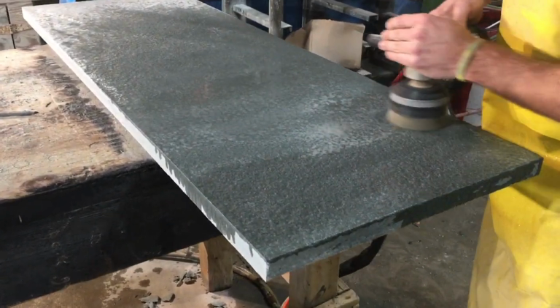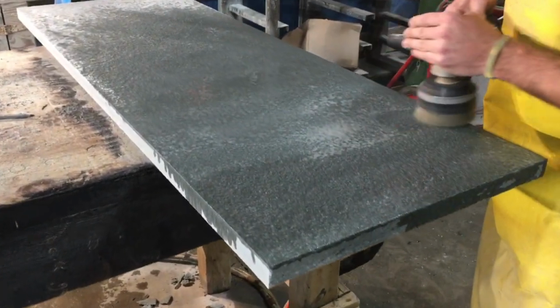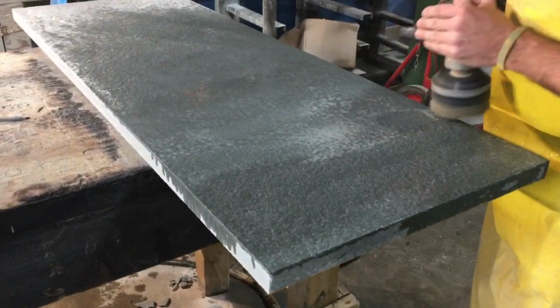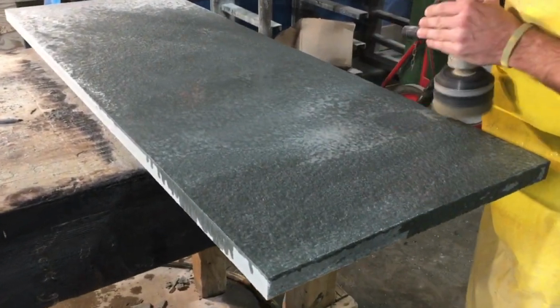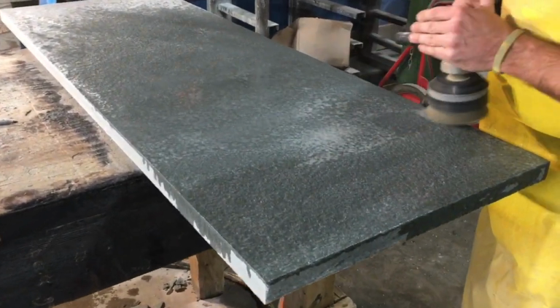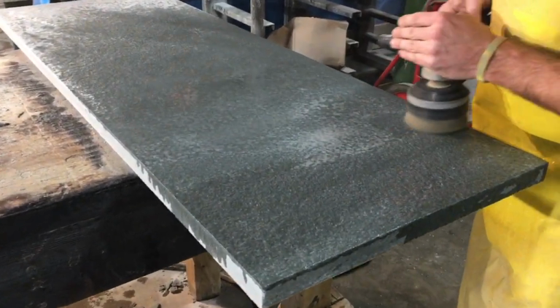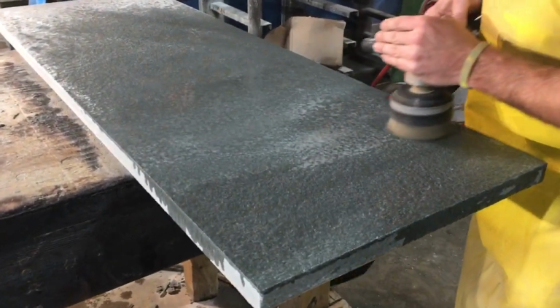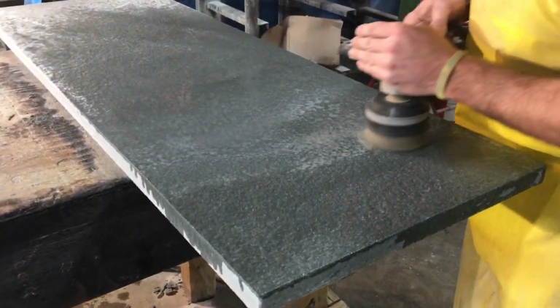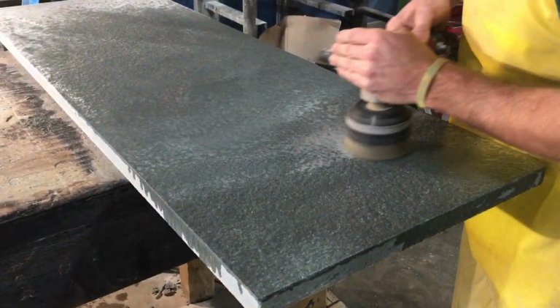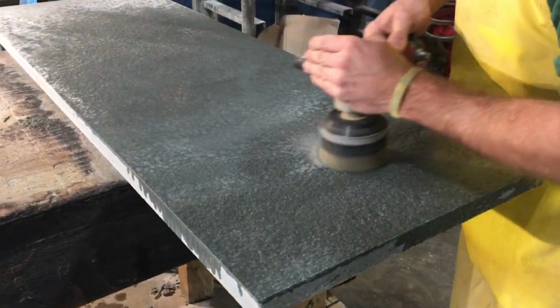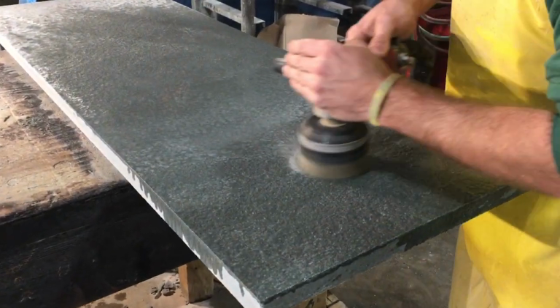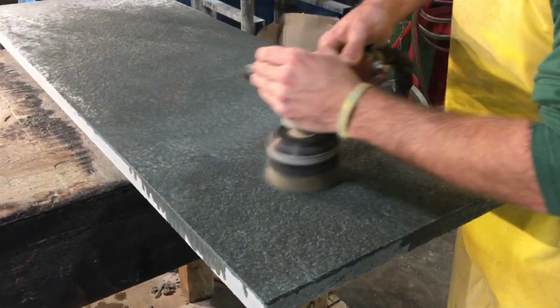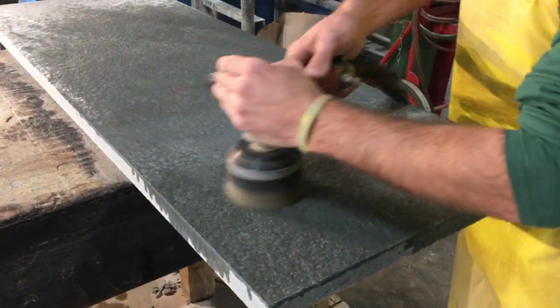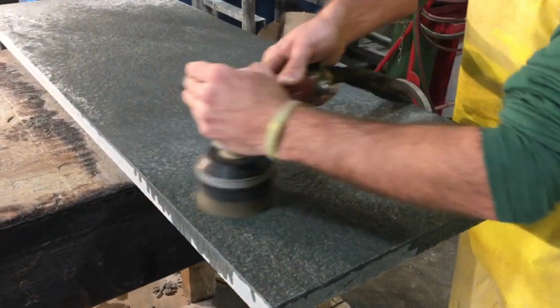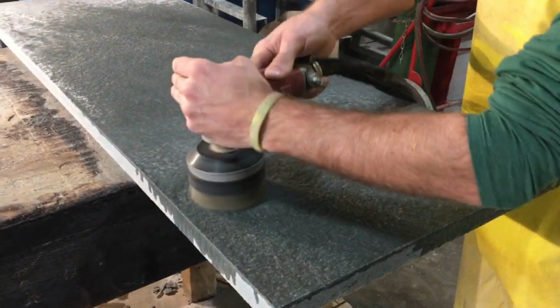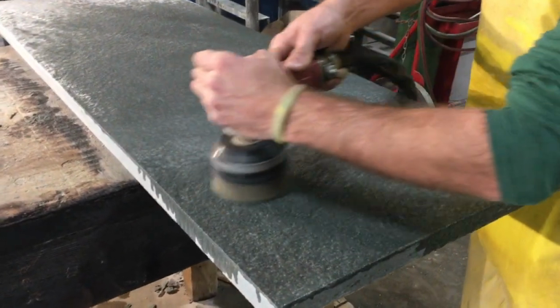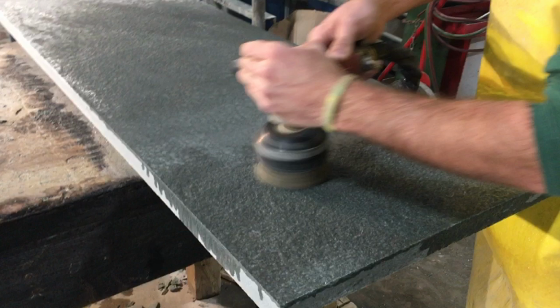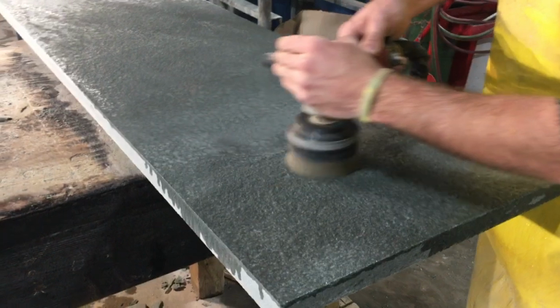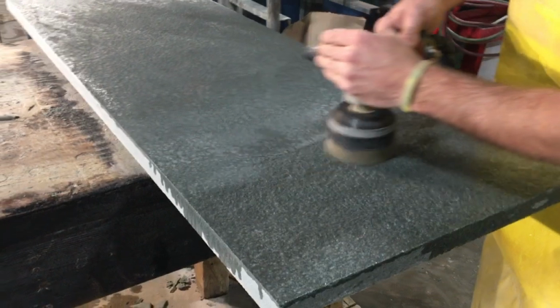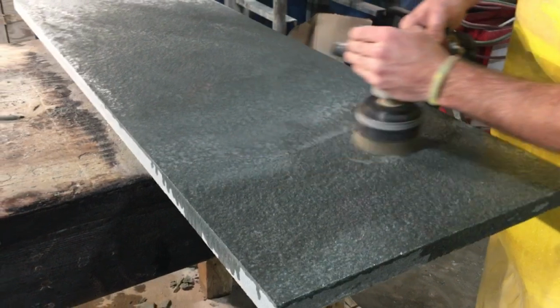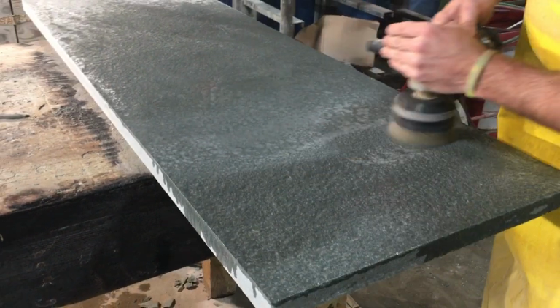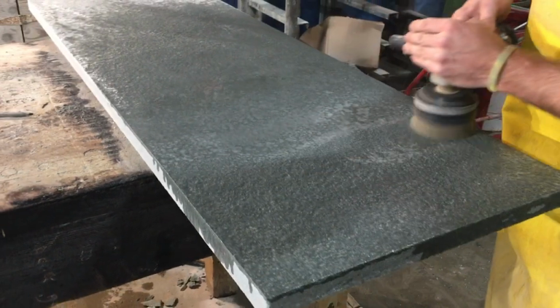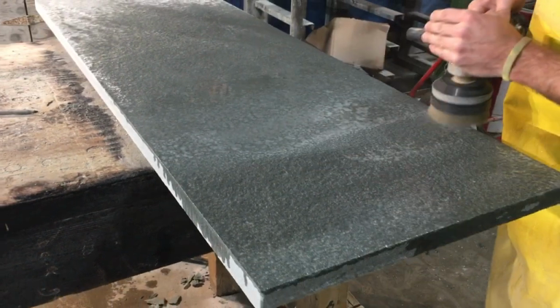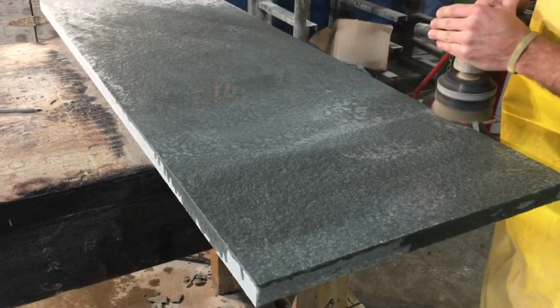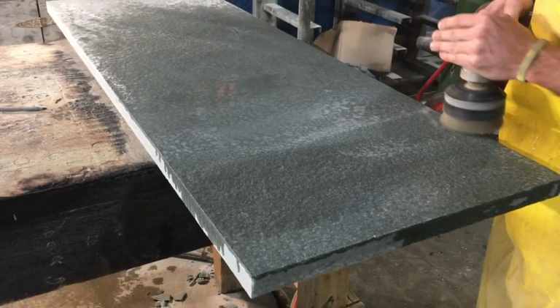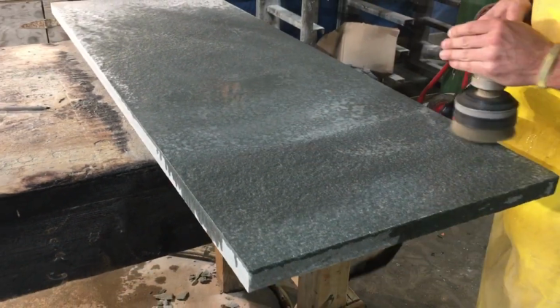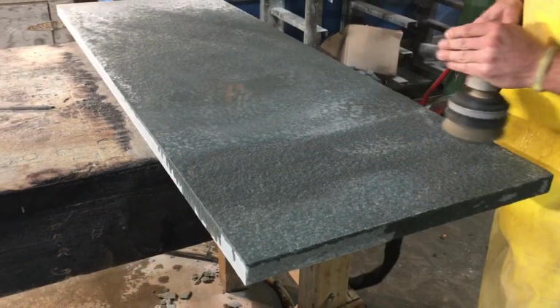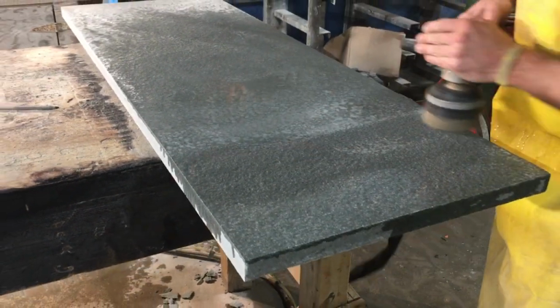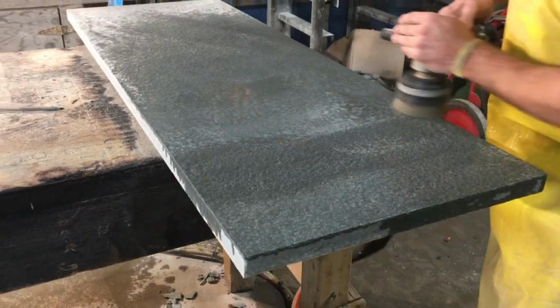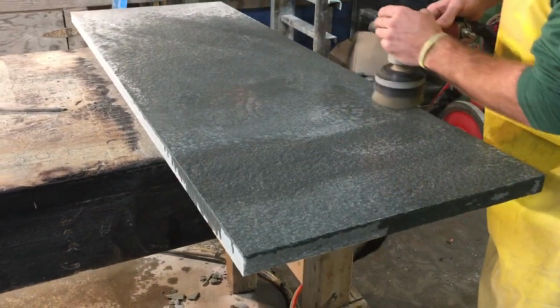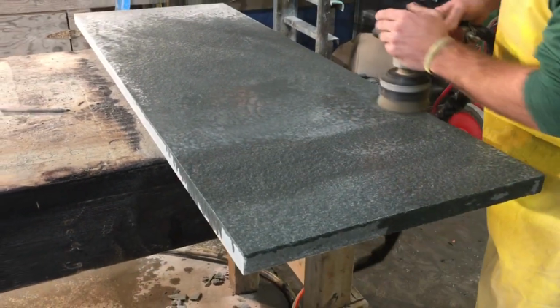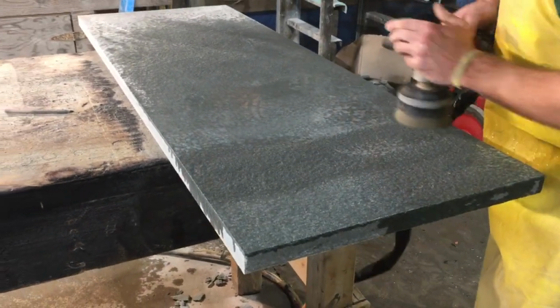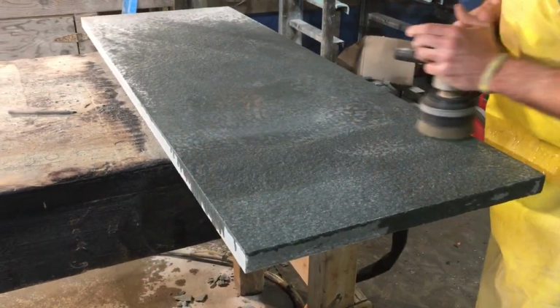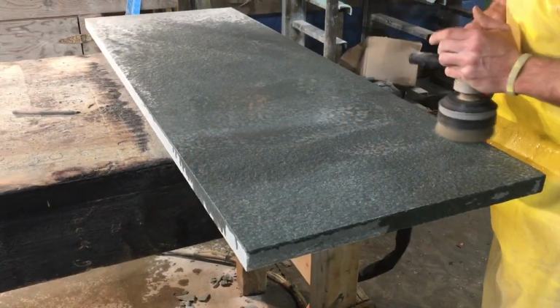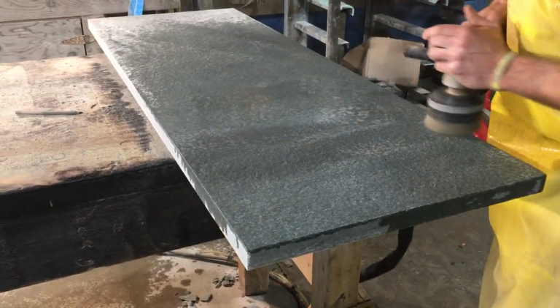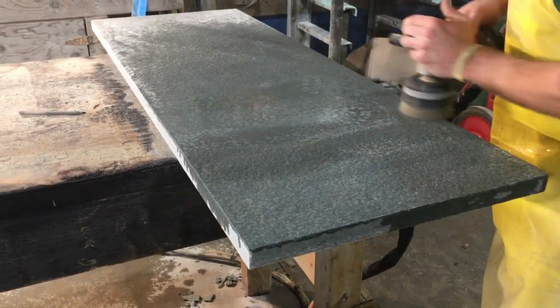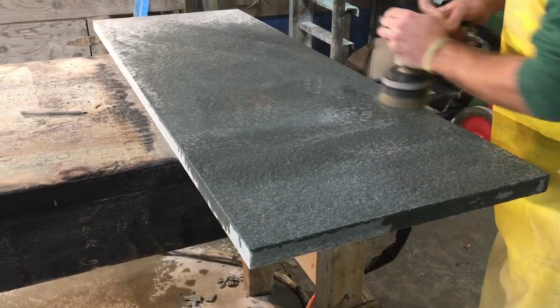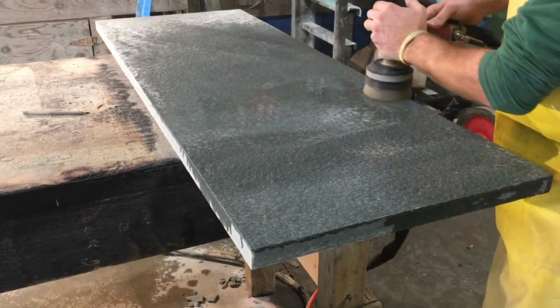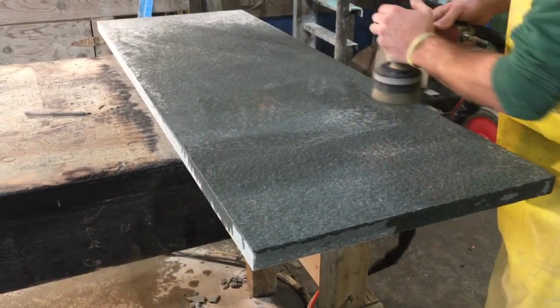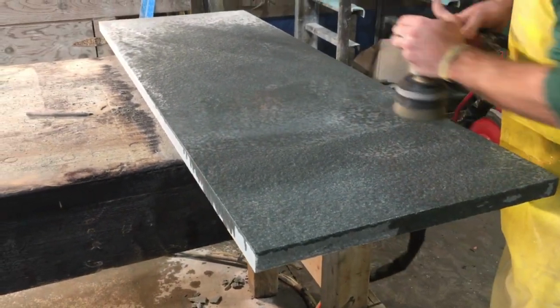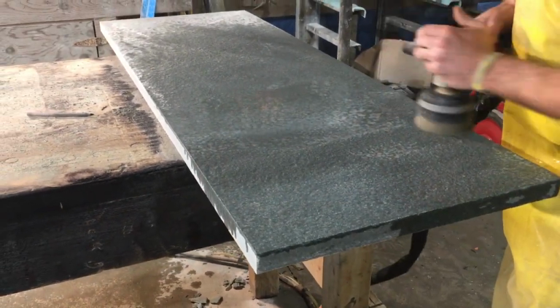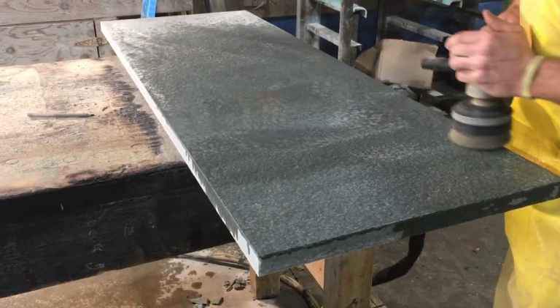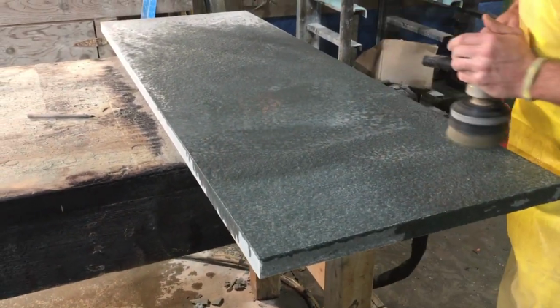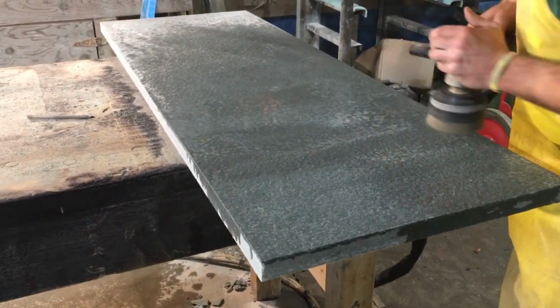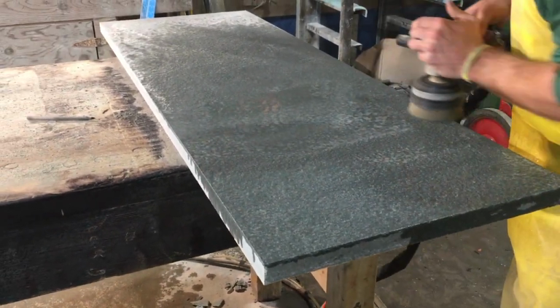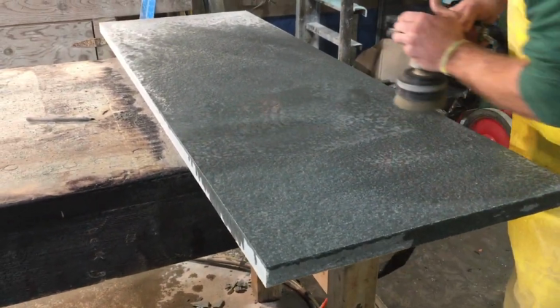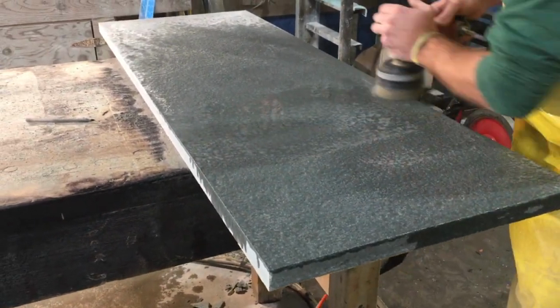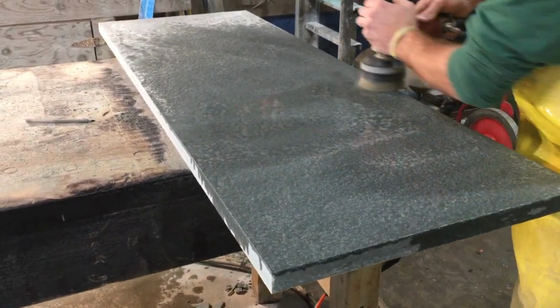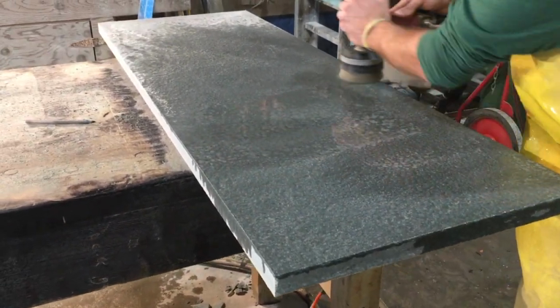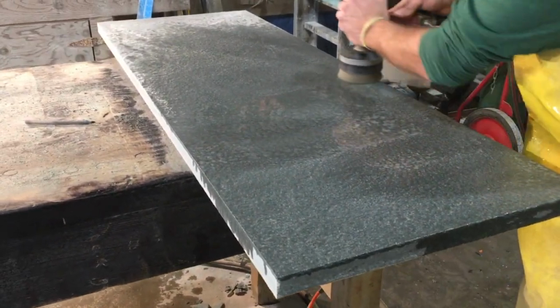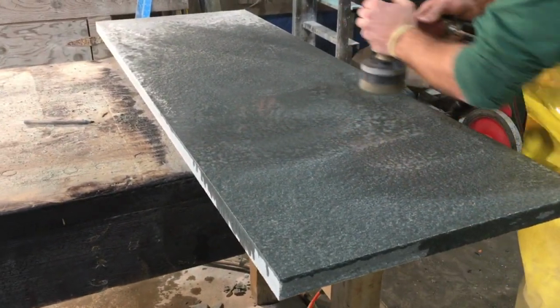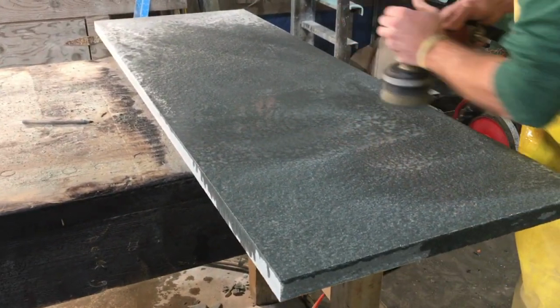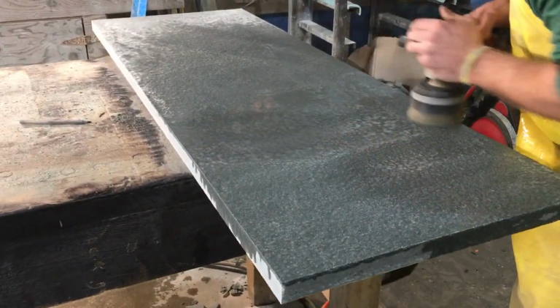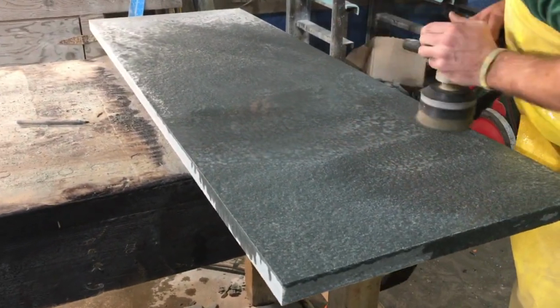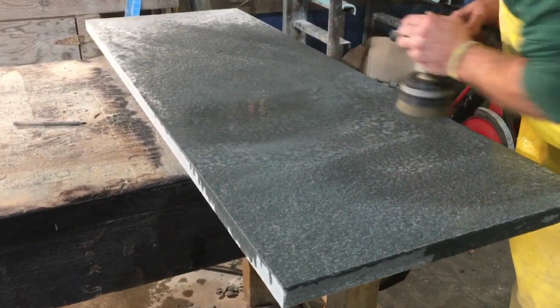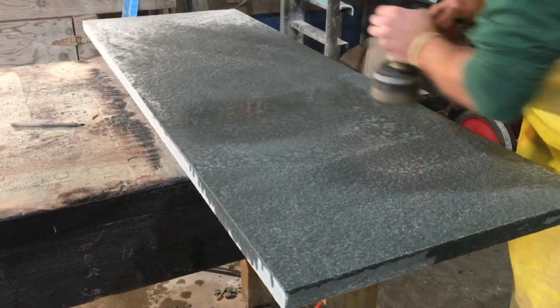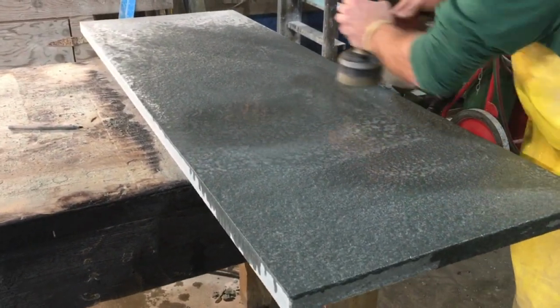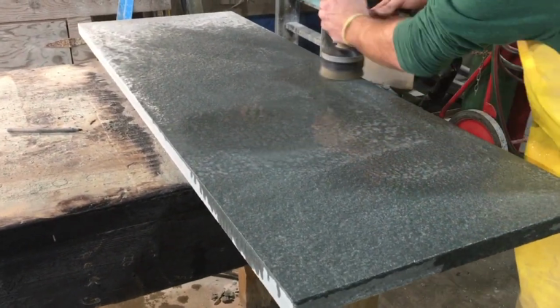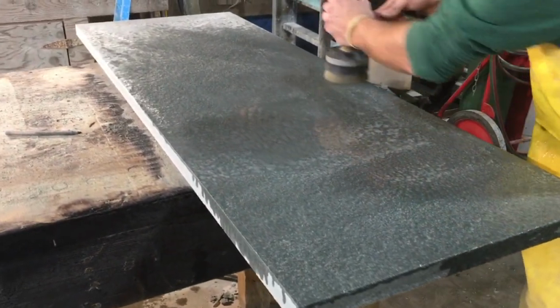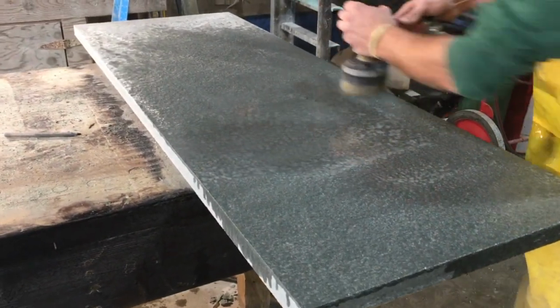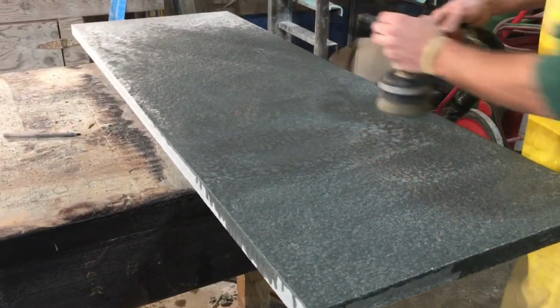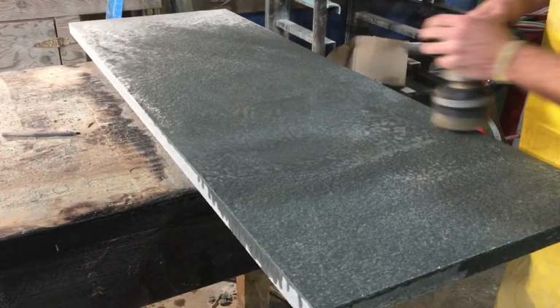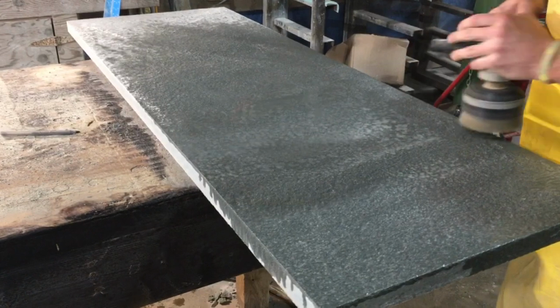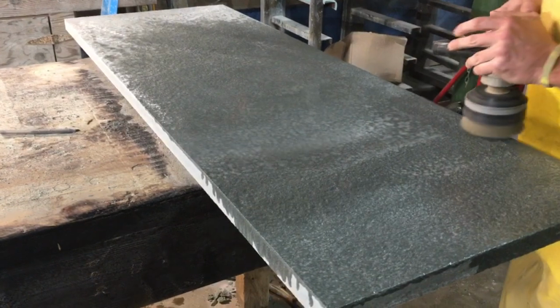The brush finish takes that thermal off and gives it a really nice smooth texture. We can do anything here at Plymouth Quarry.